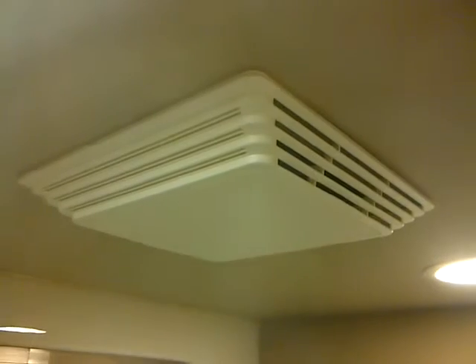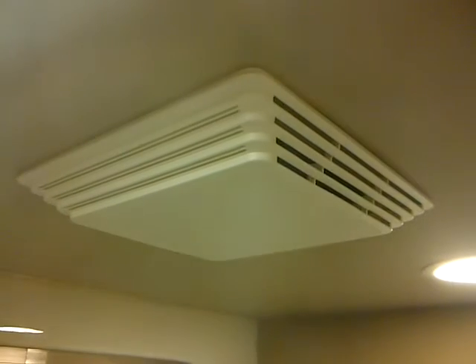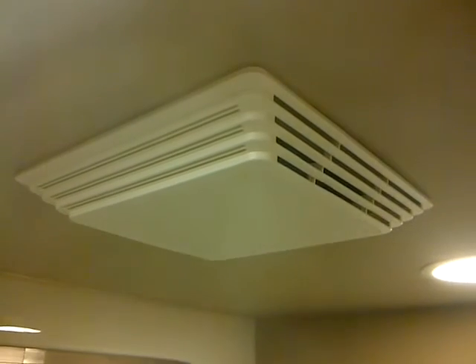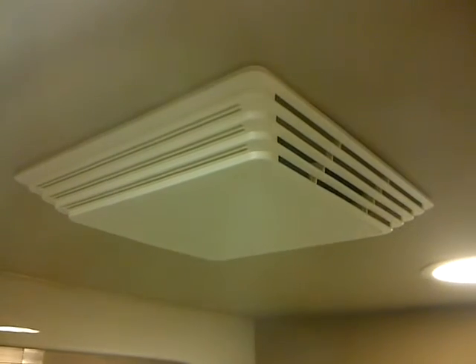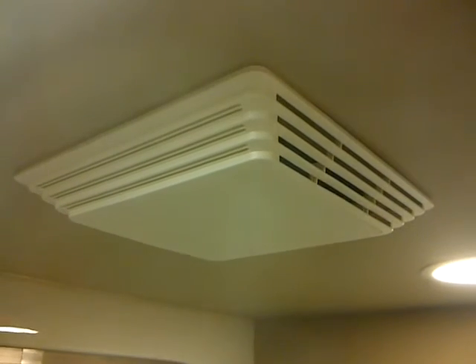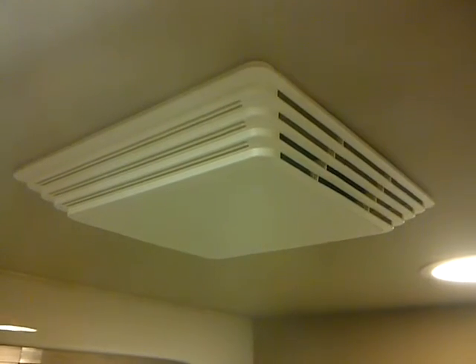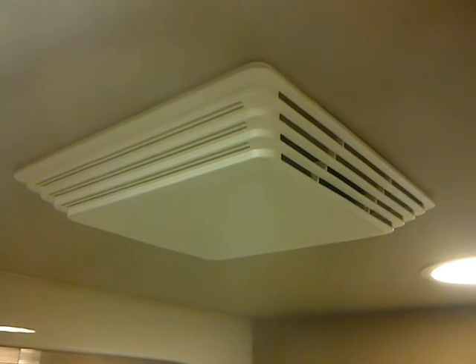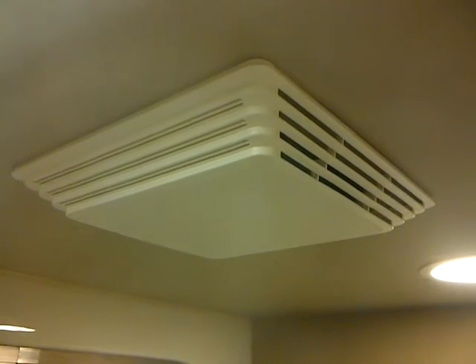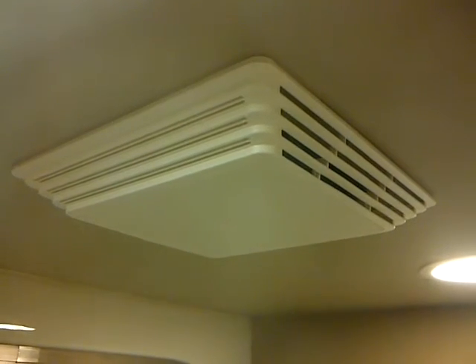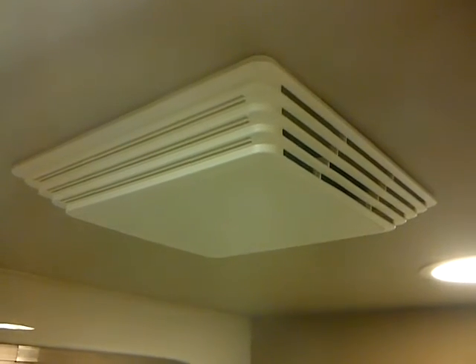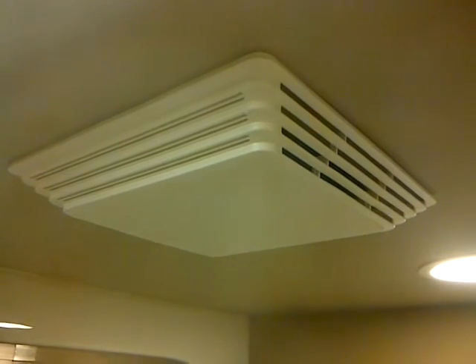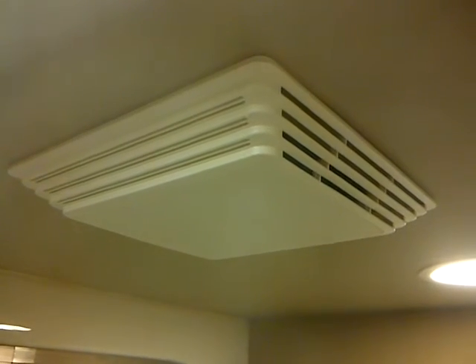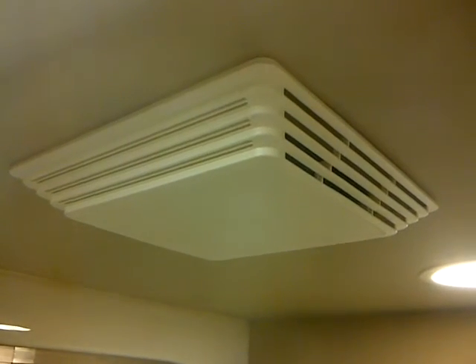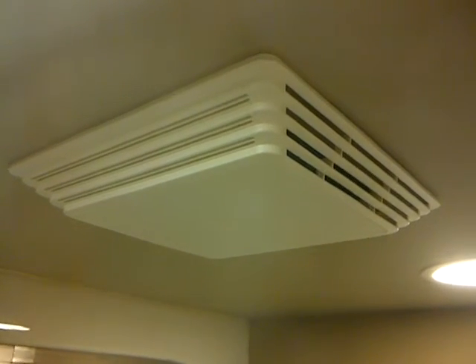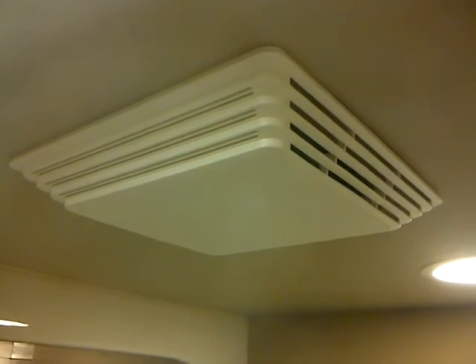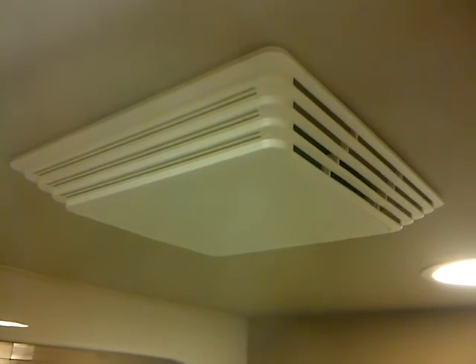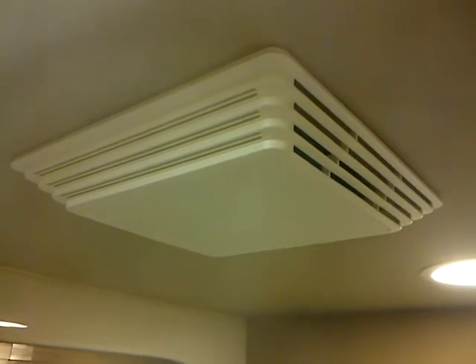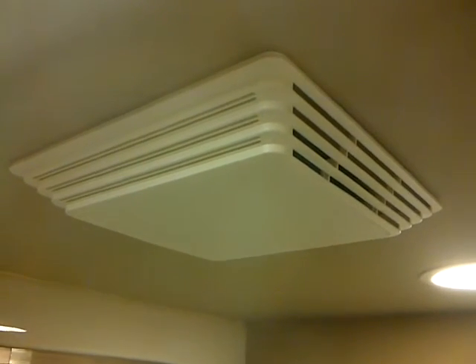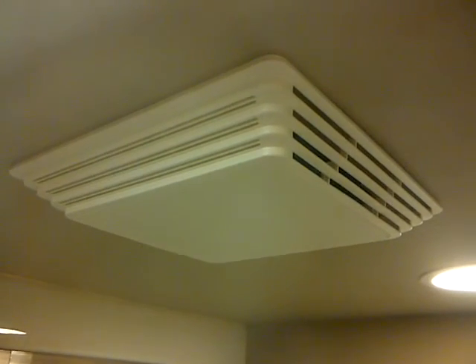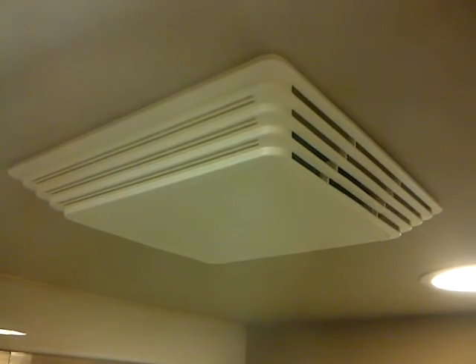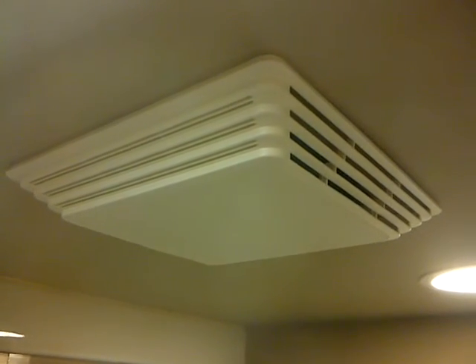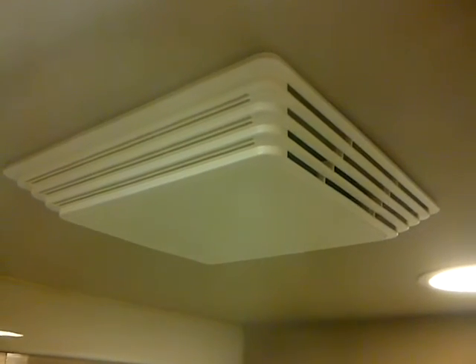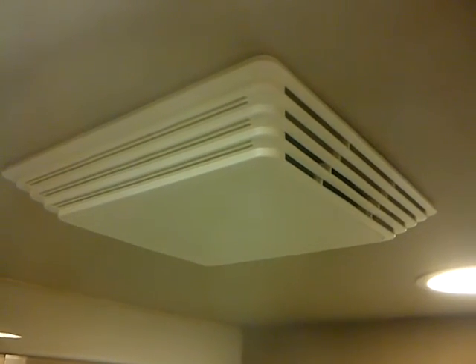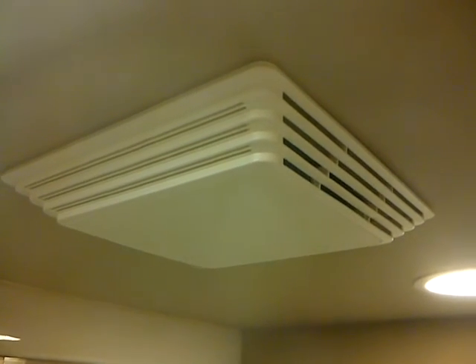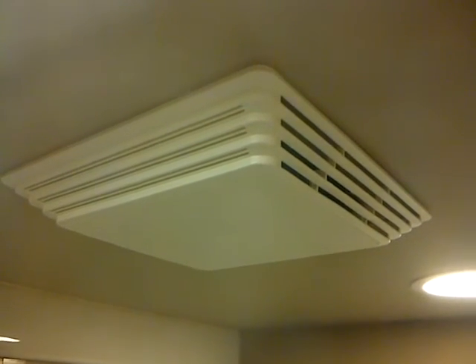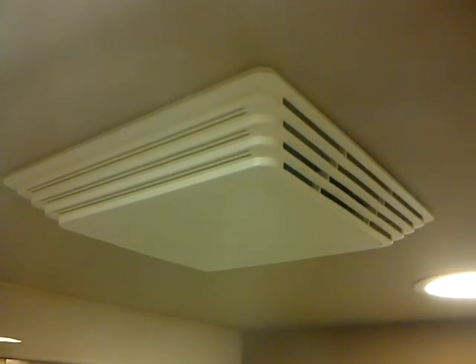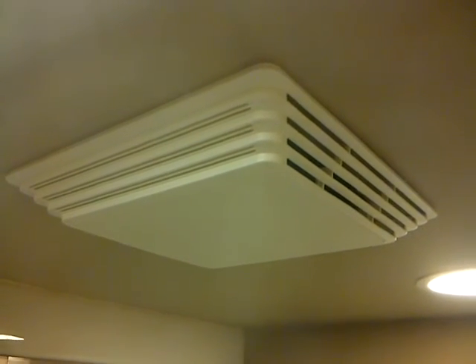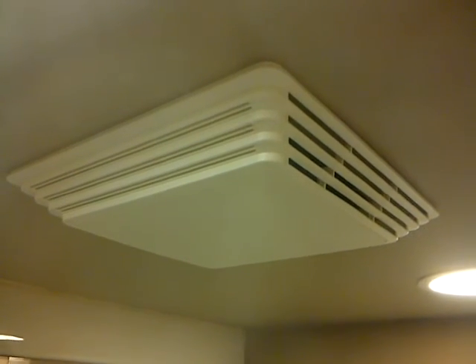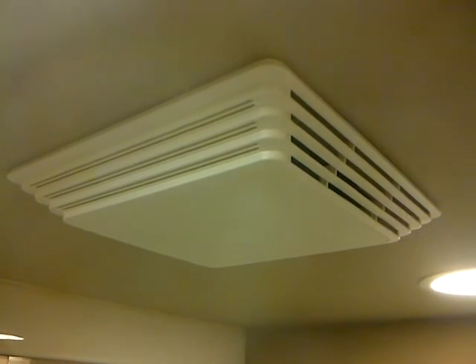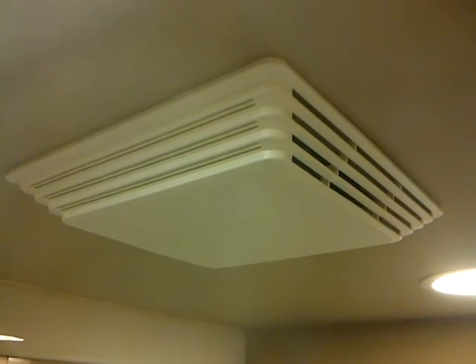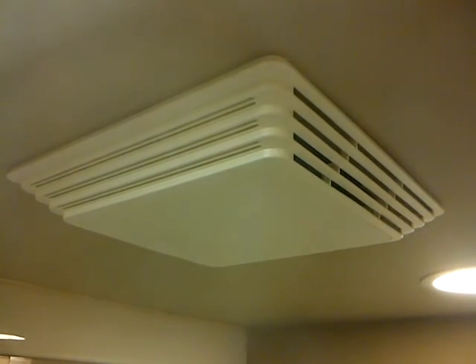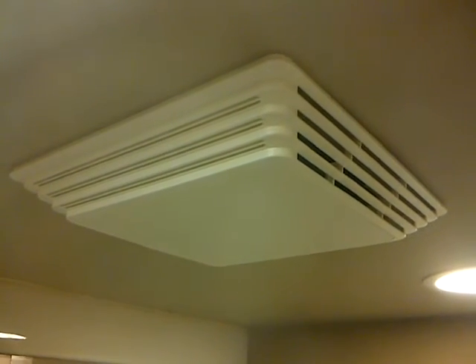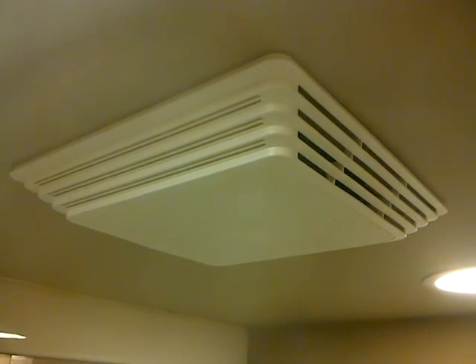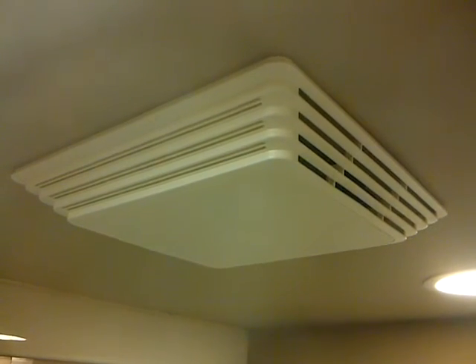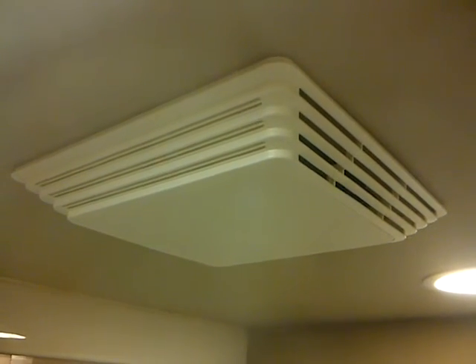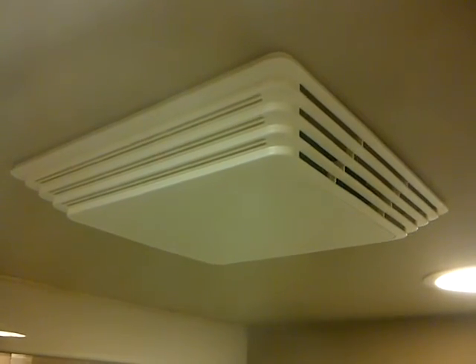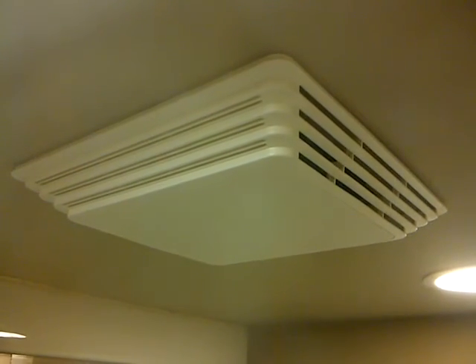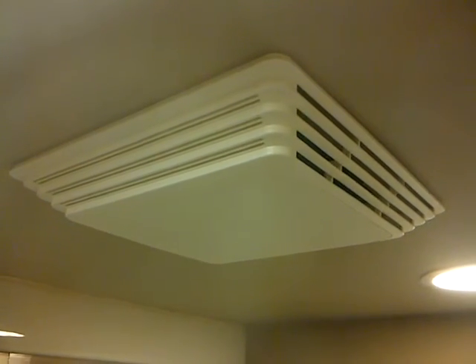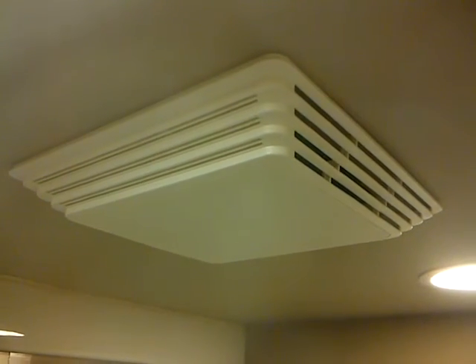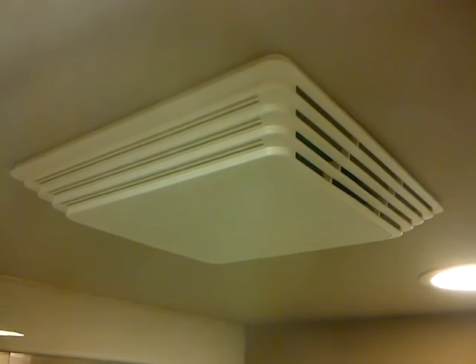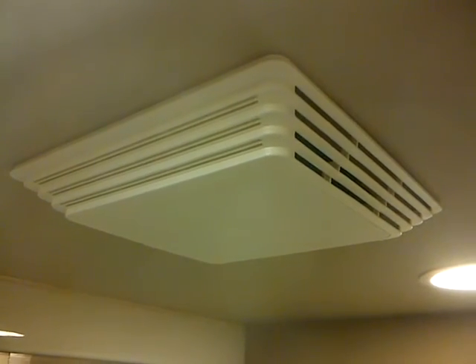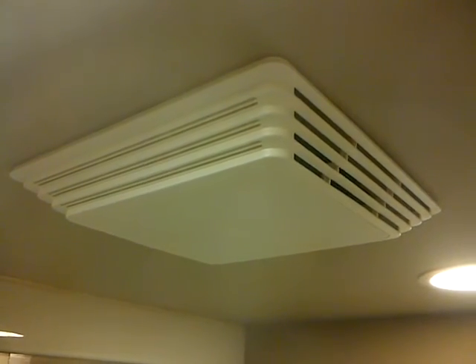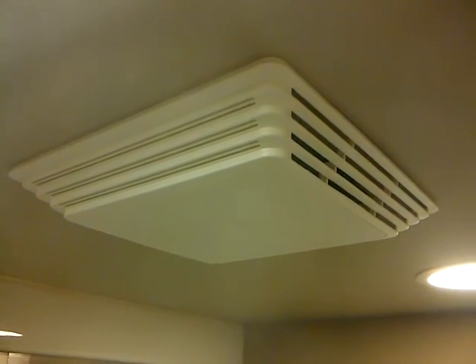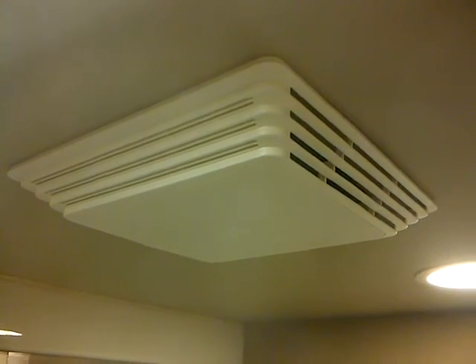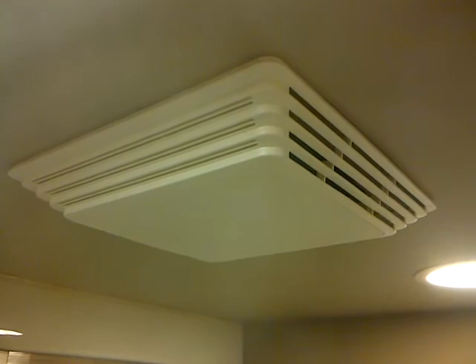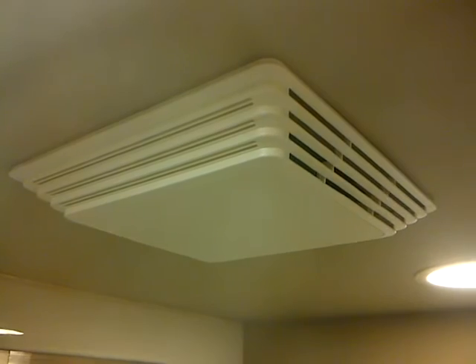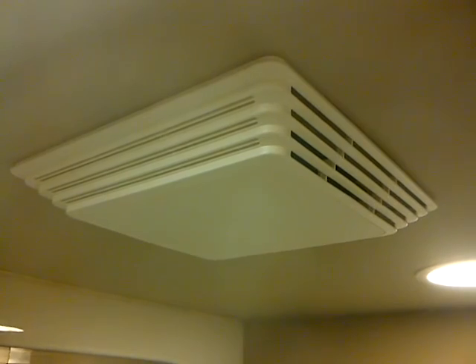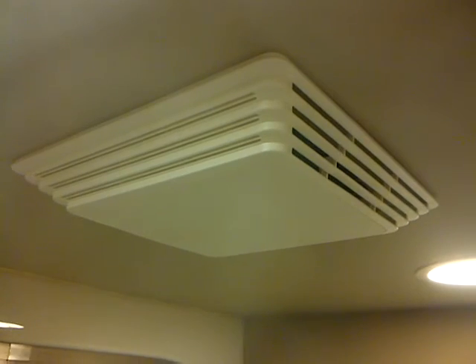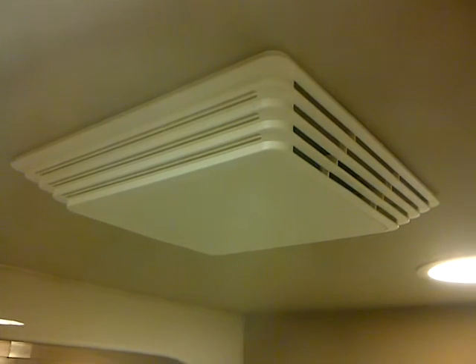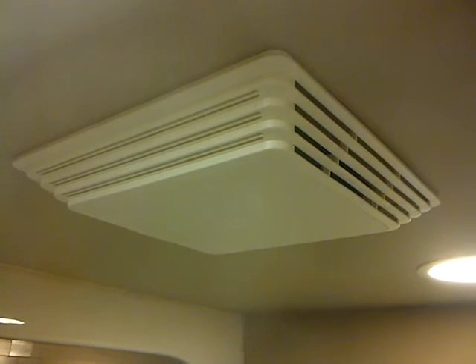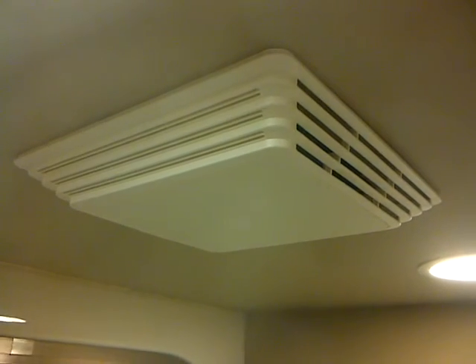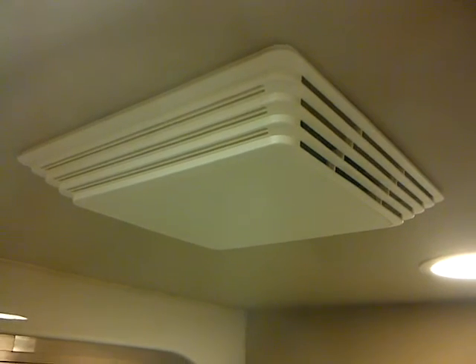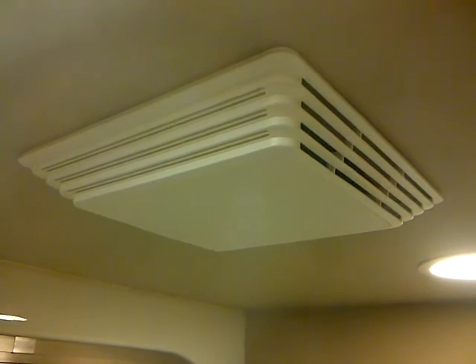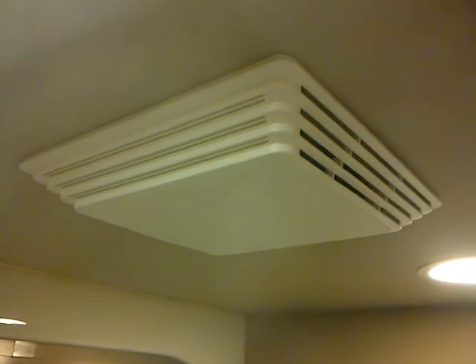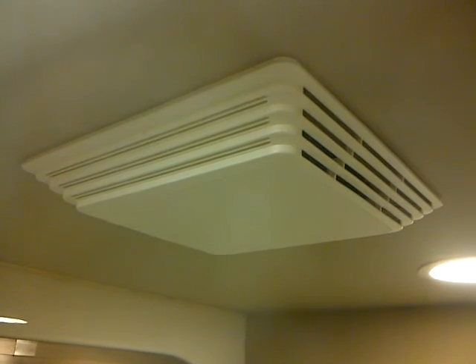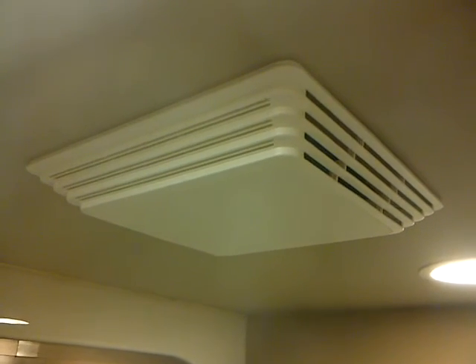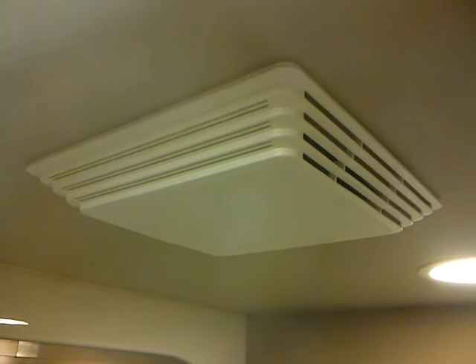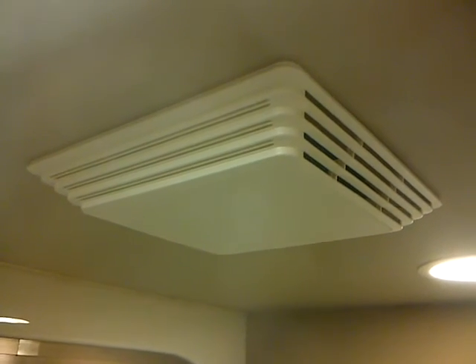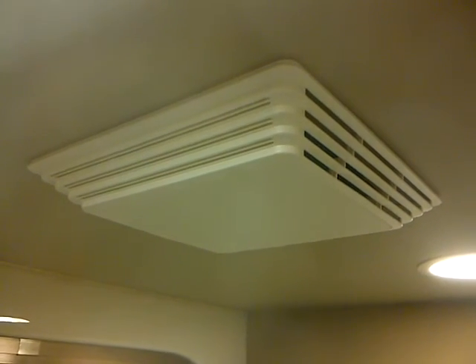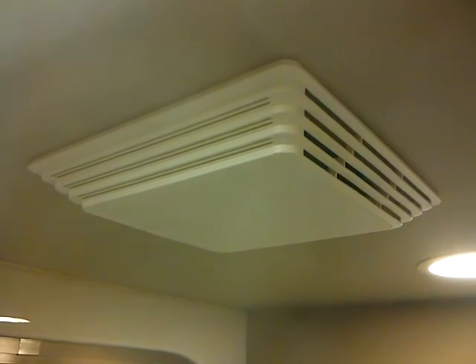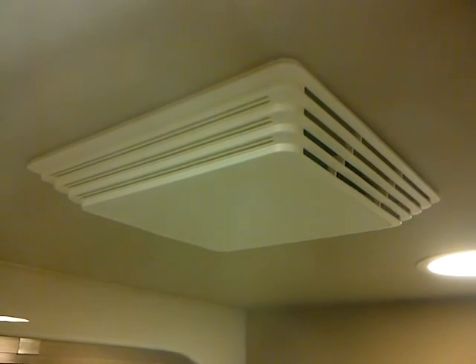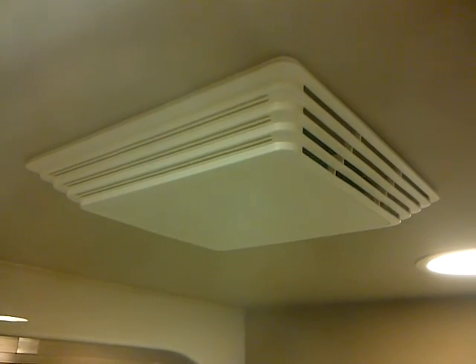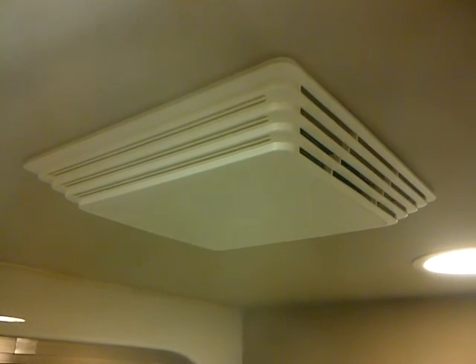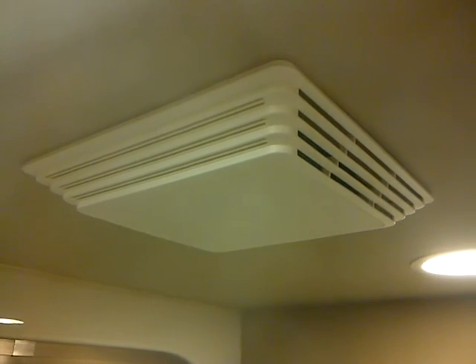So get the fan working if it's not, and use it when you shower or bathe. Have a great day!